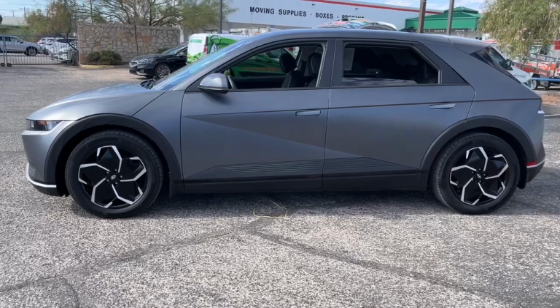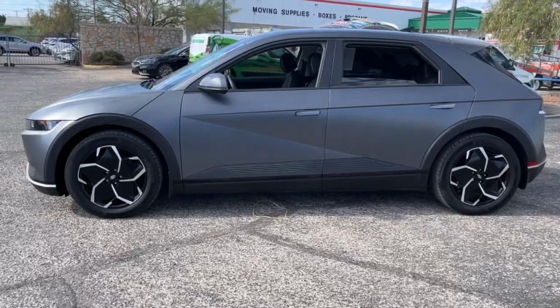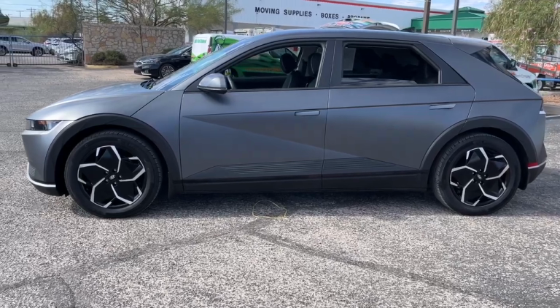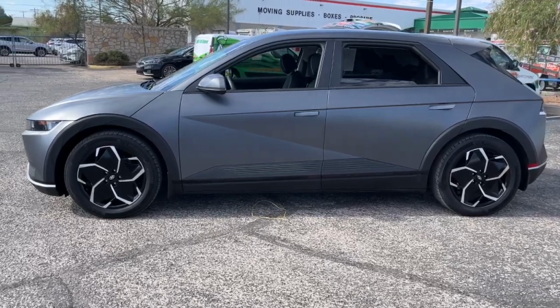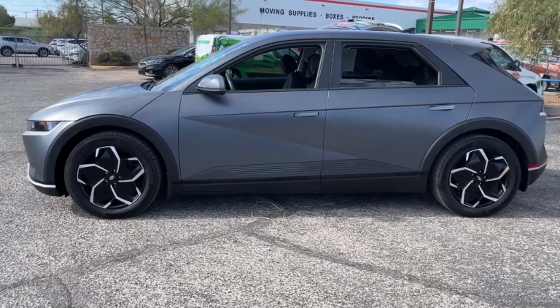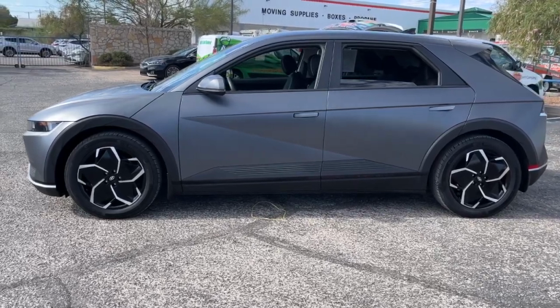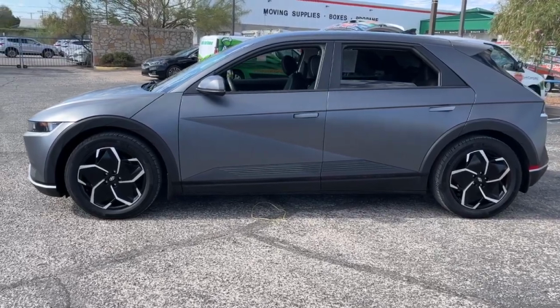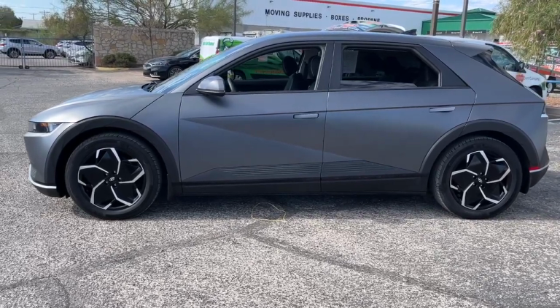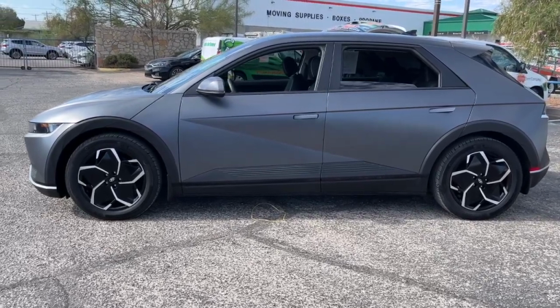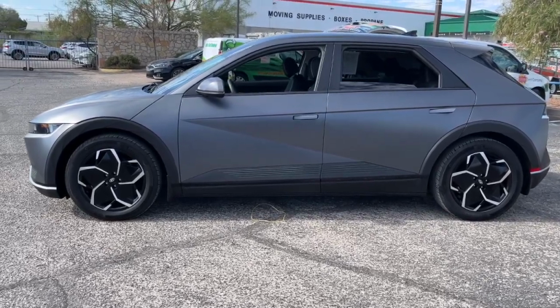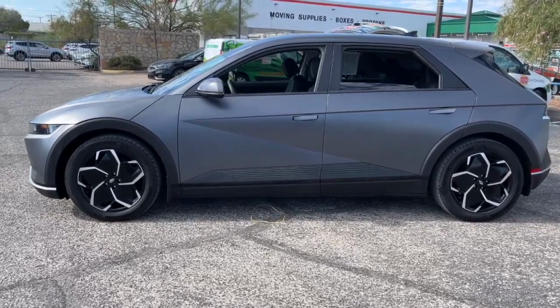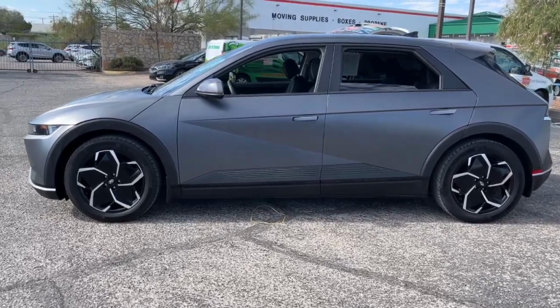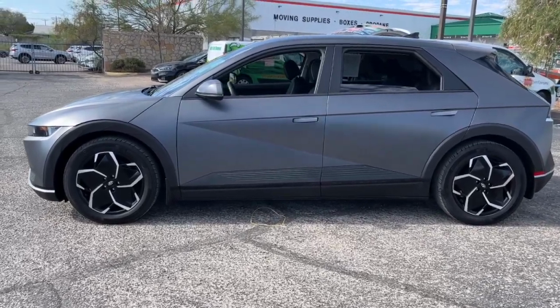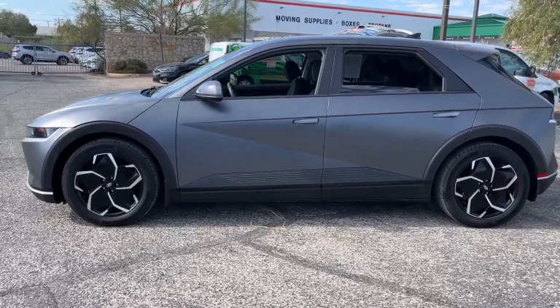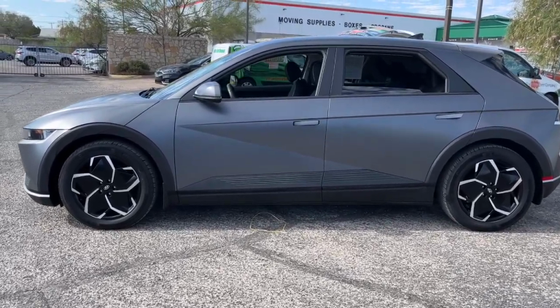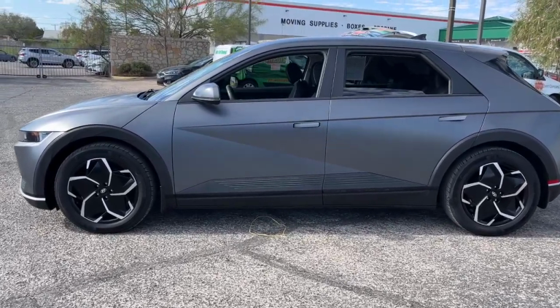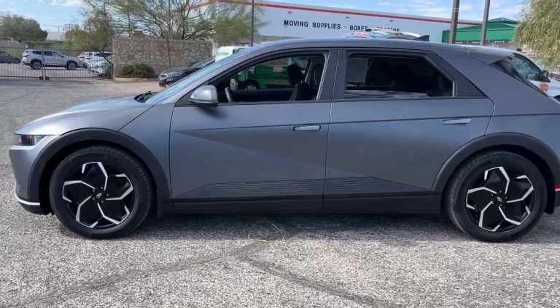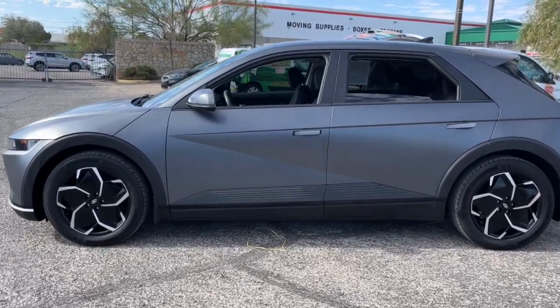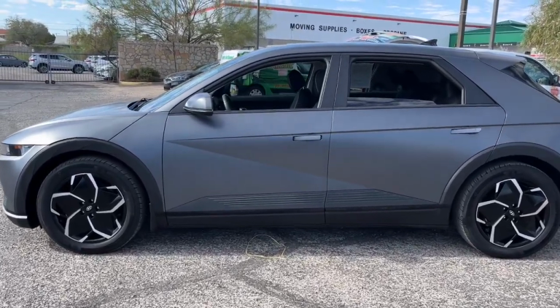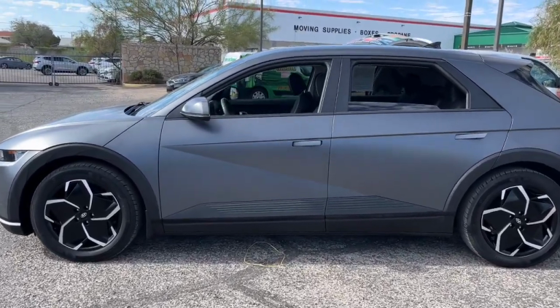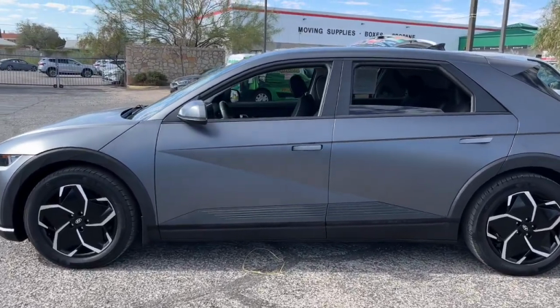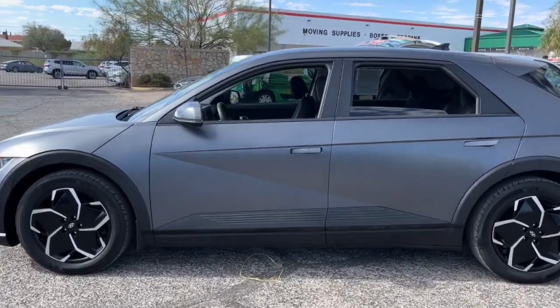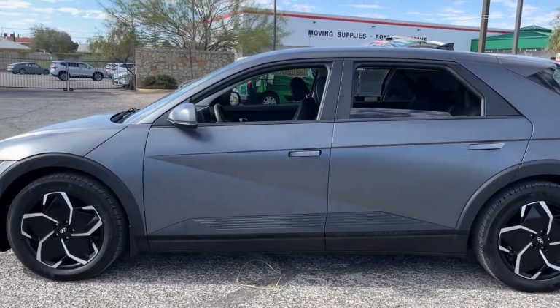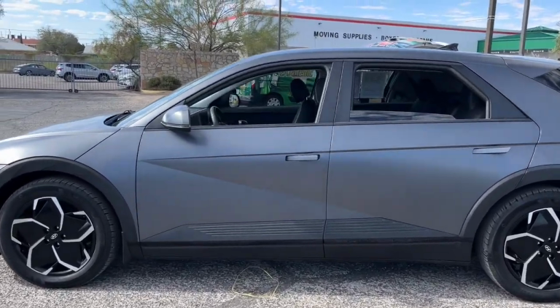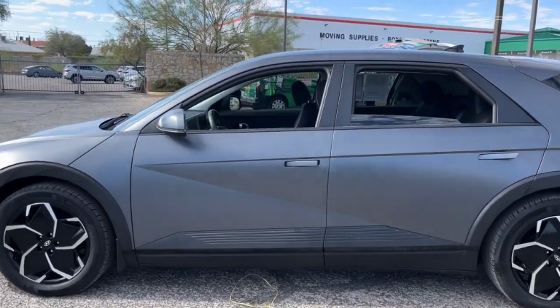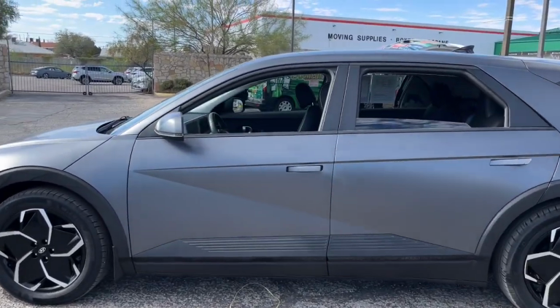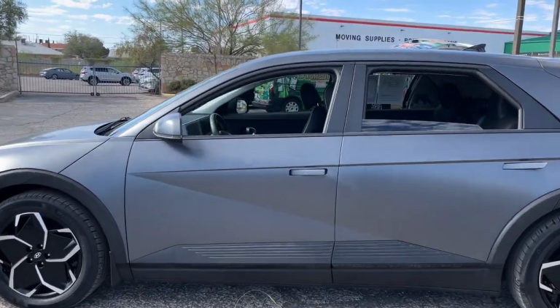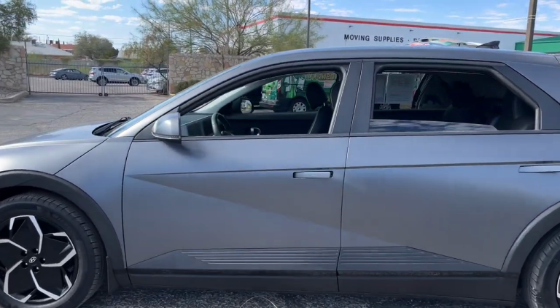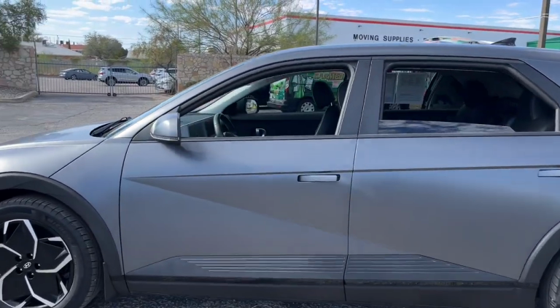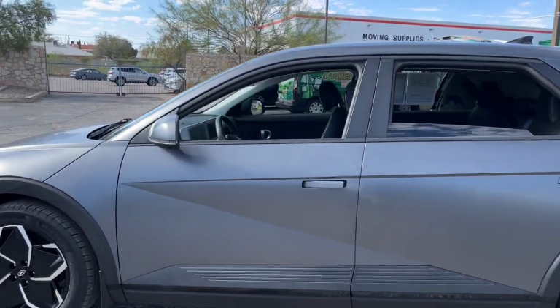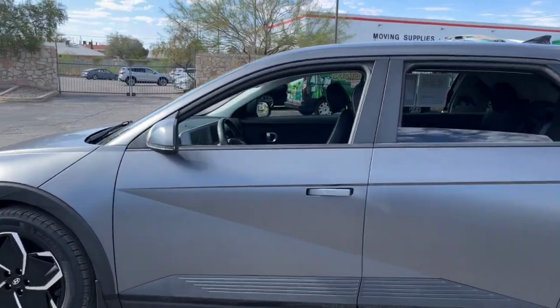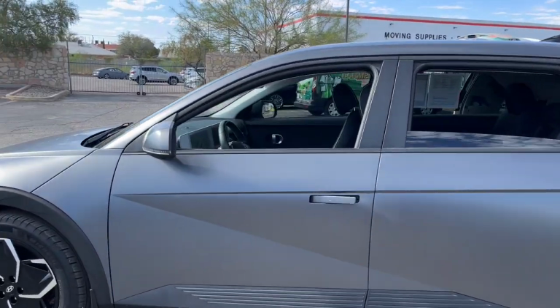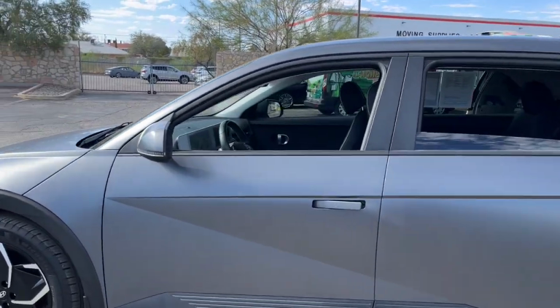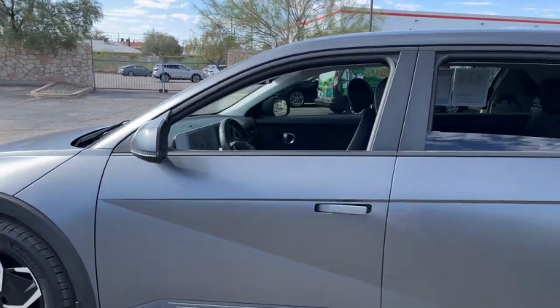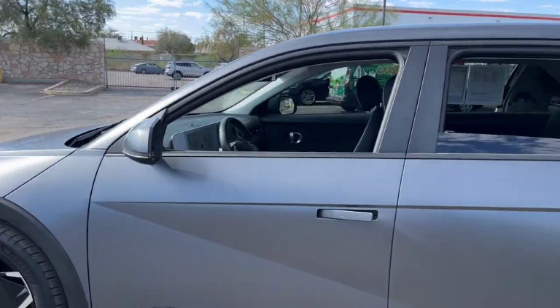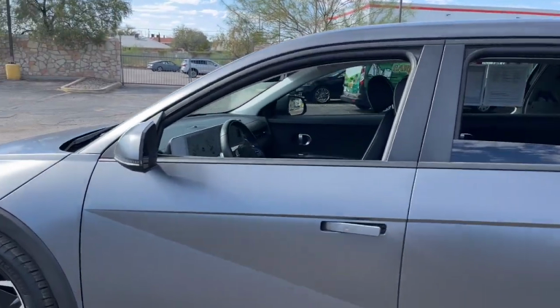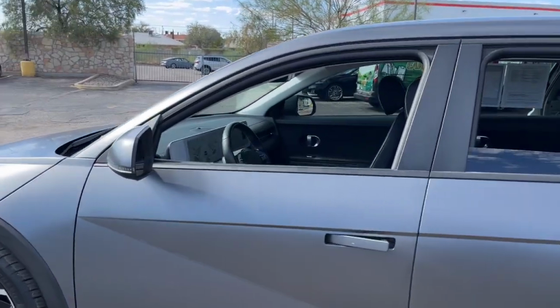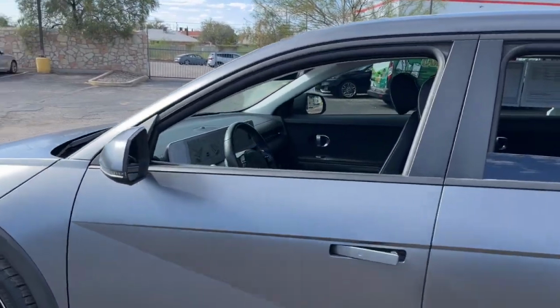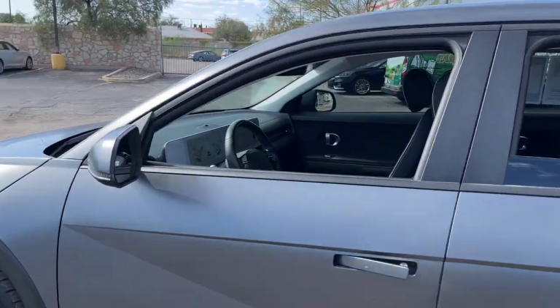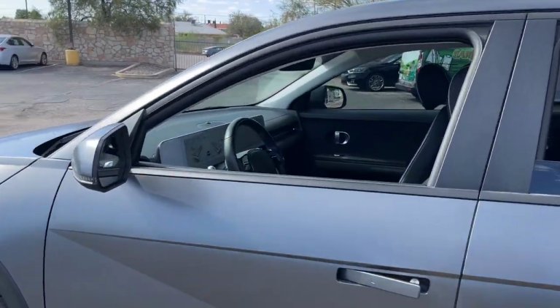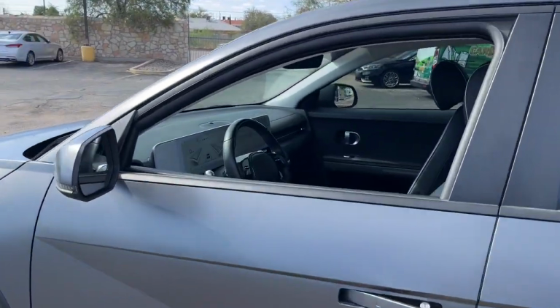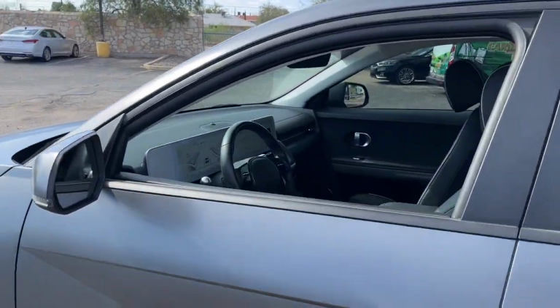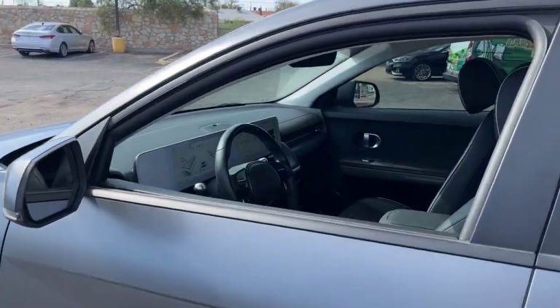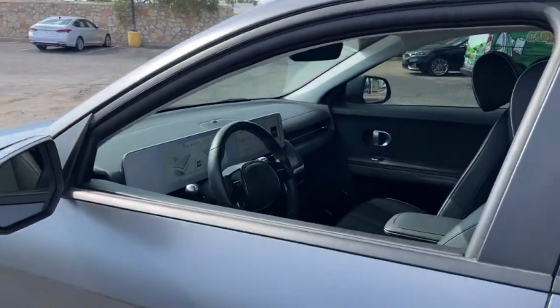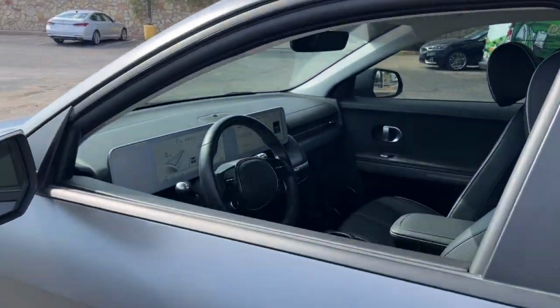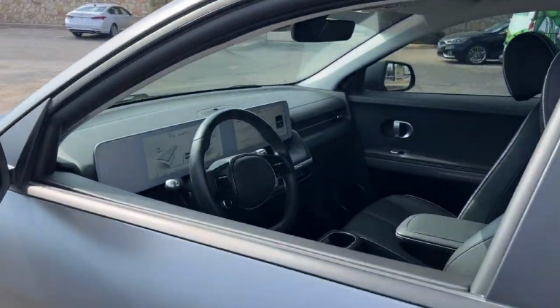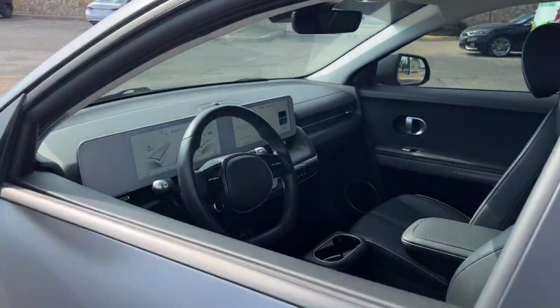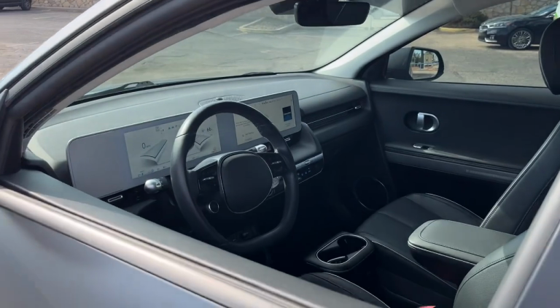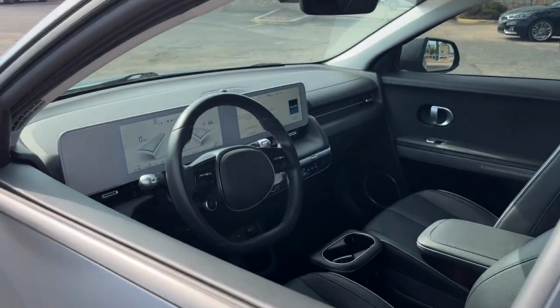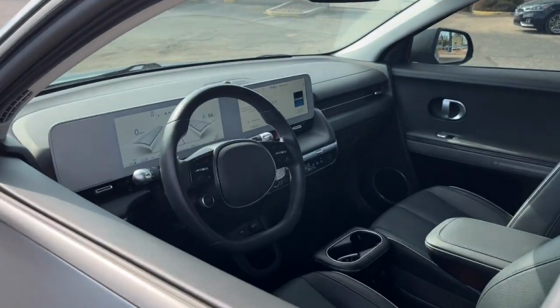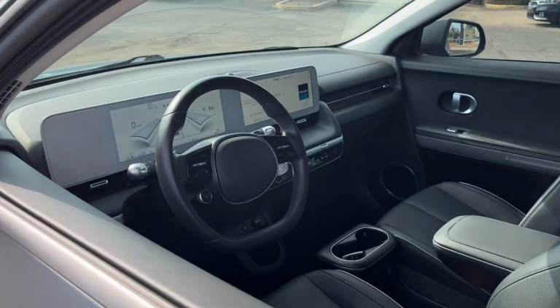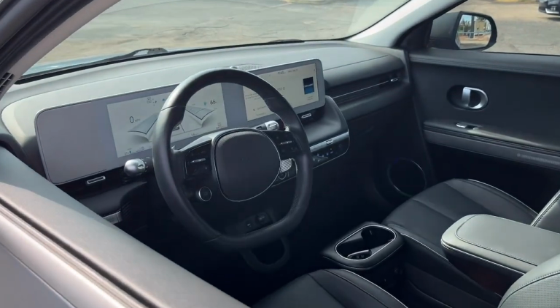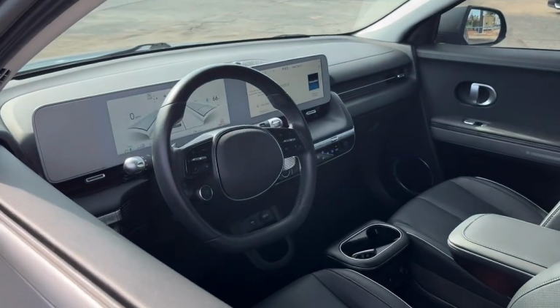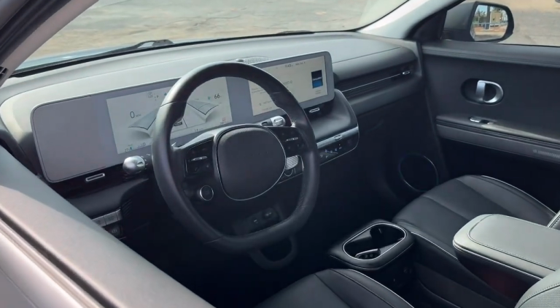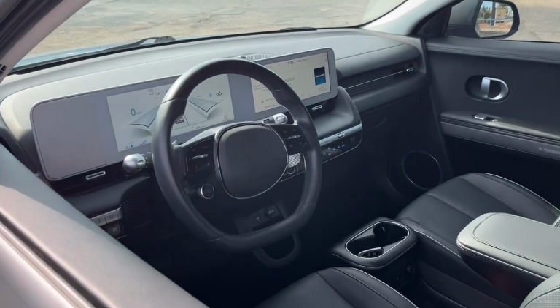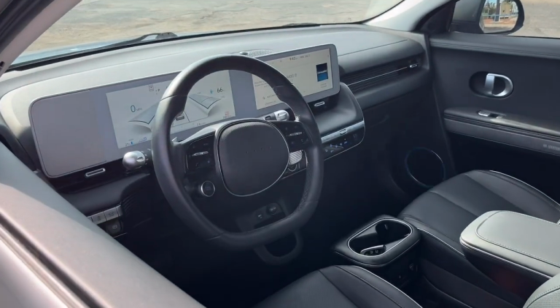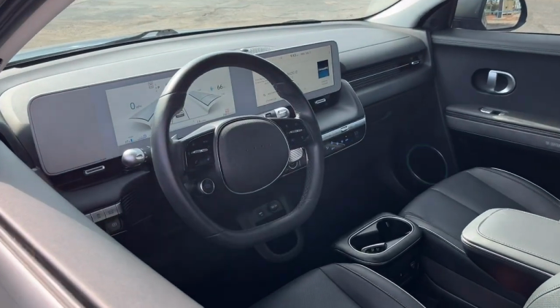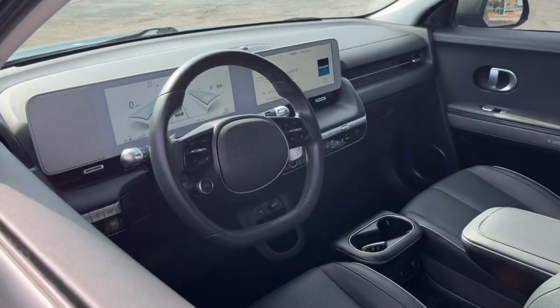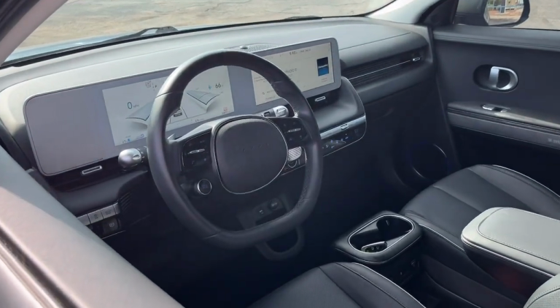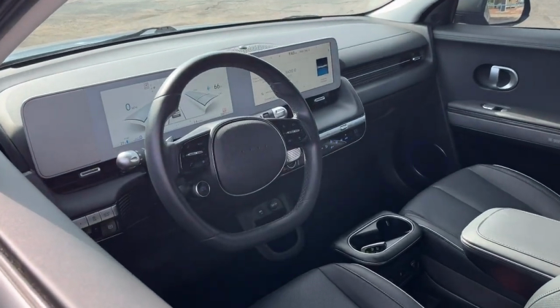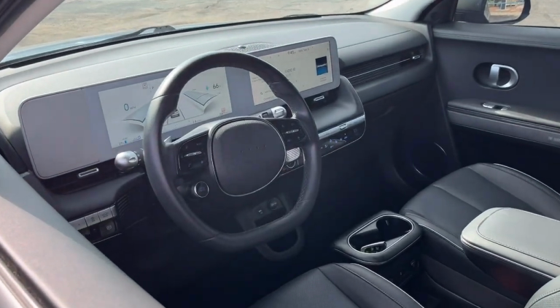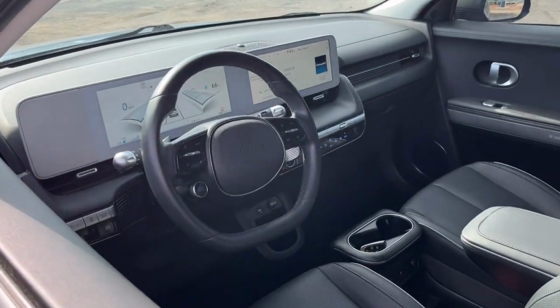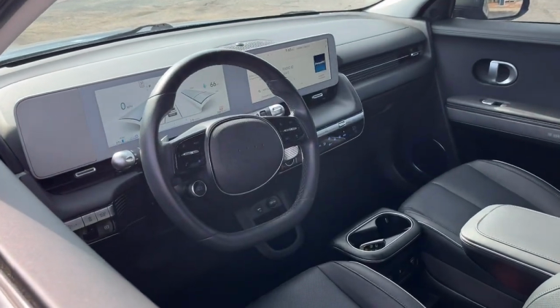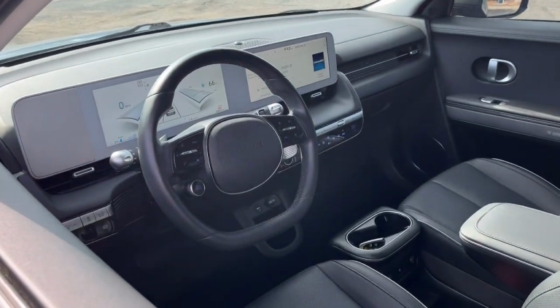Silky smooth power, connected tech, and standout styling come together beautifully in this stunning EV.